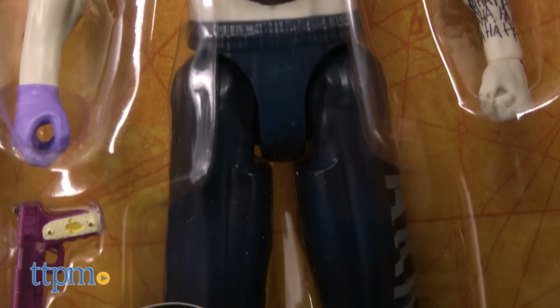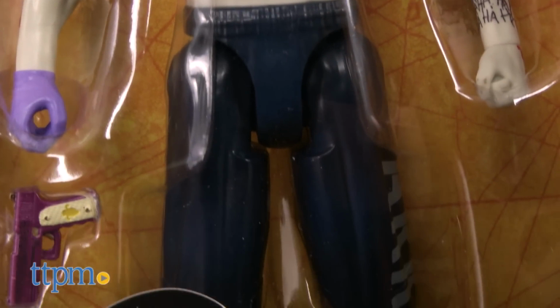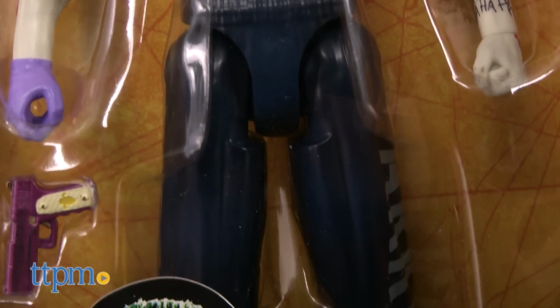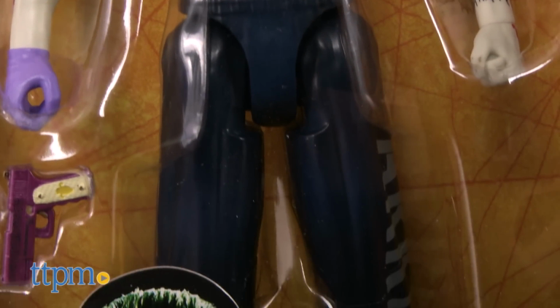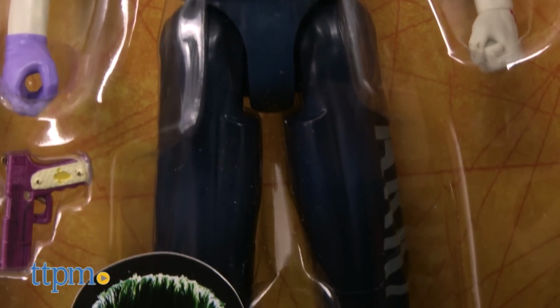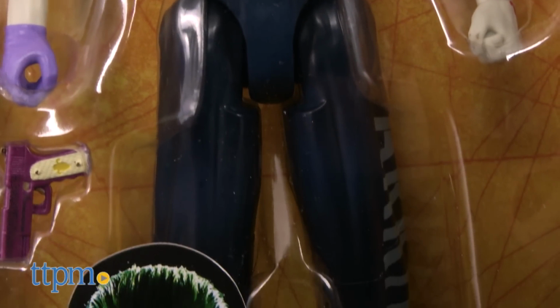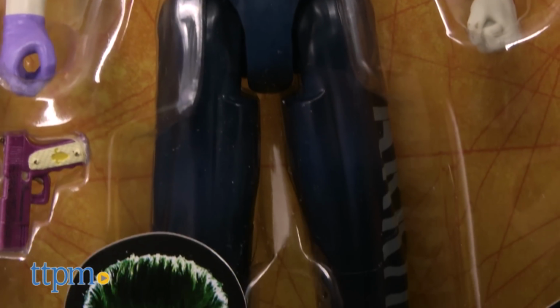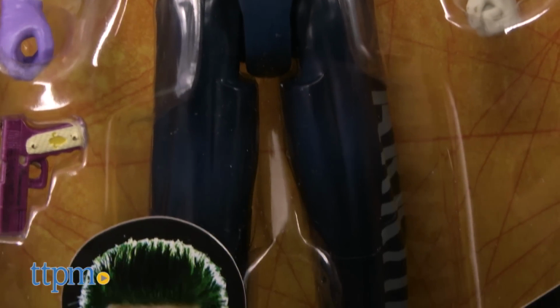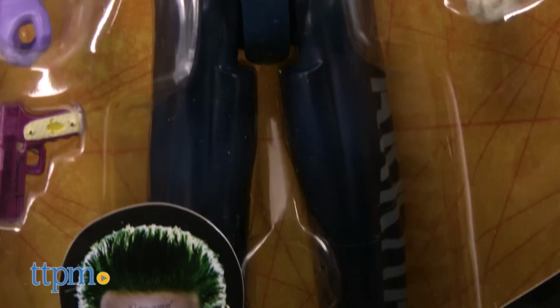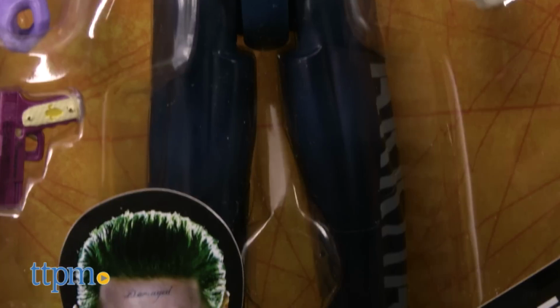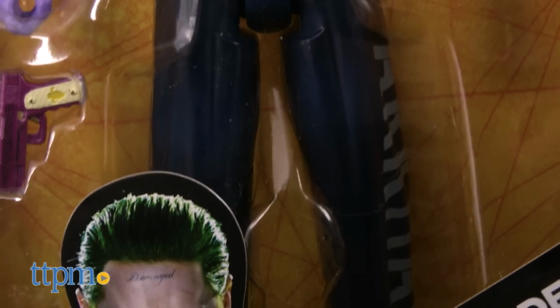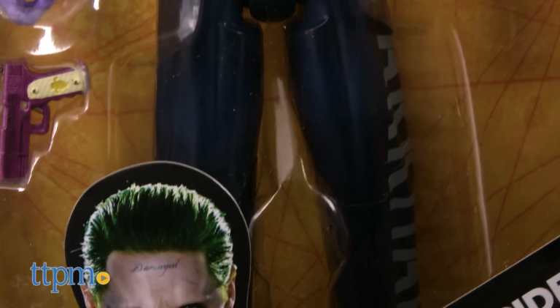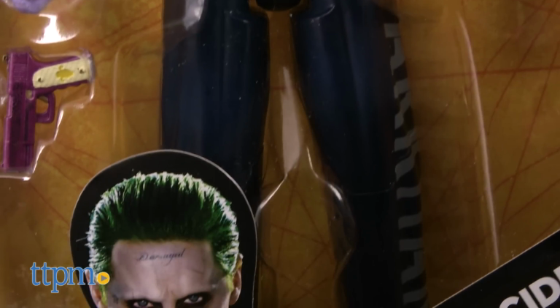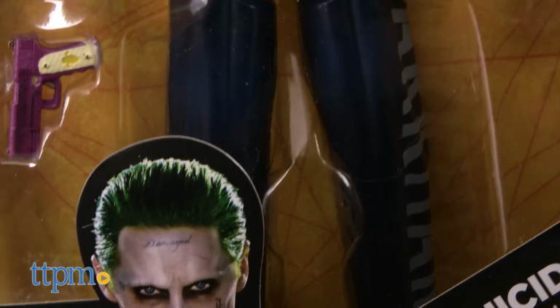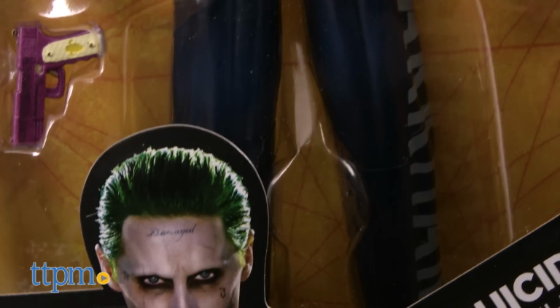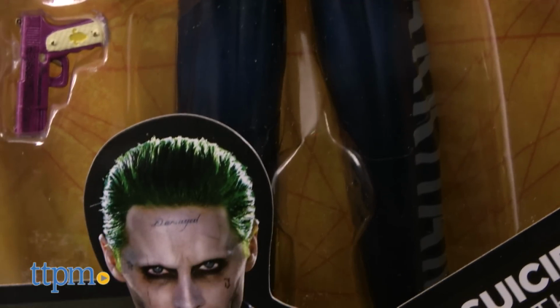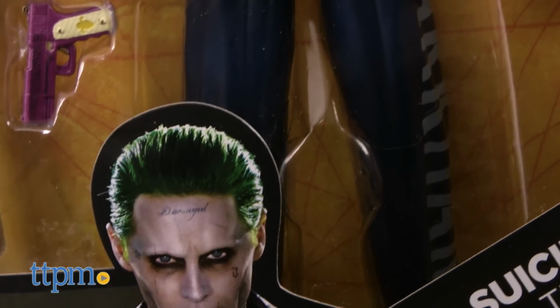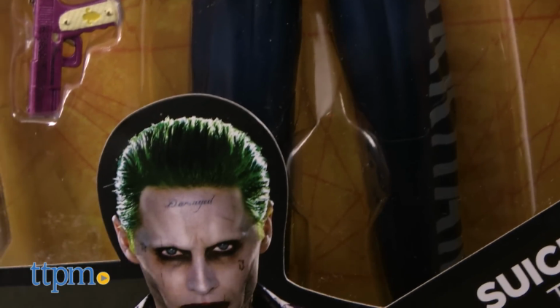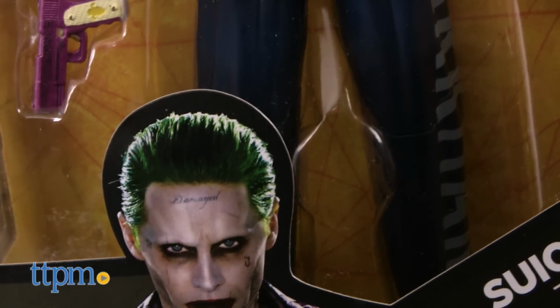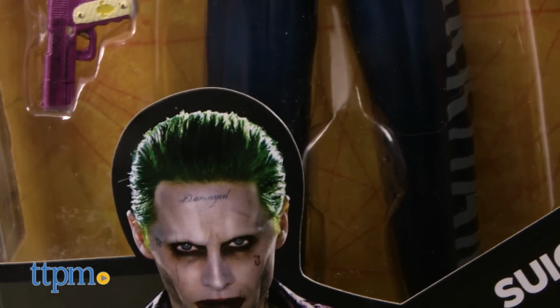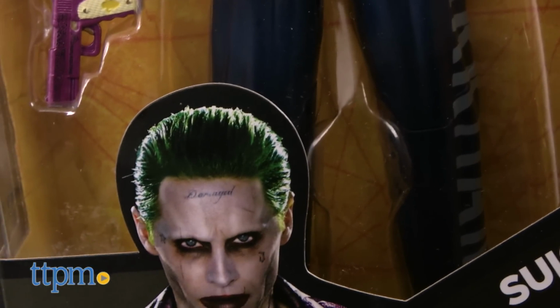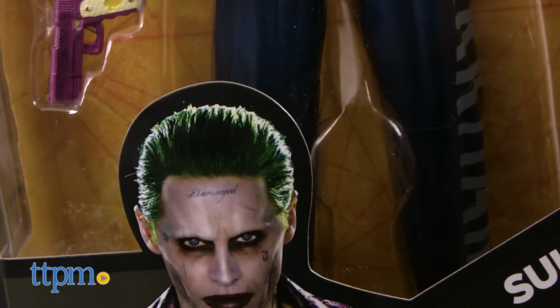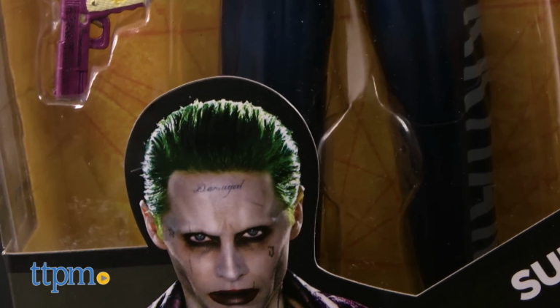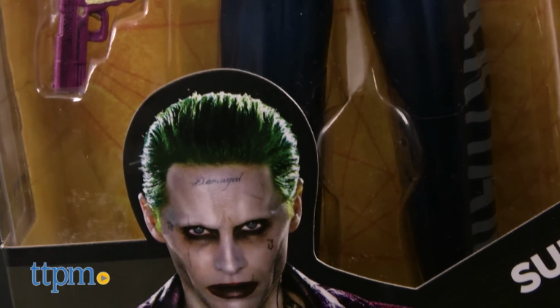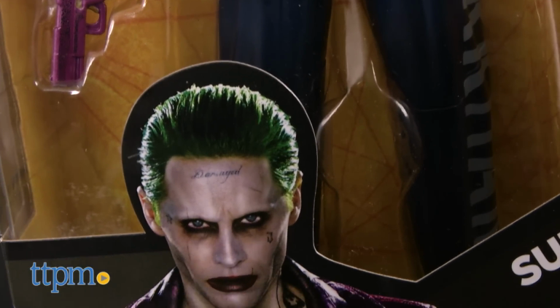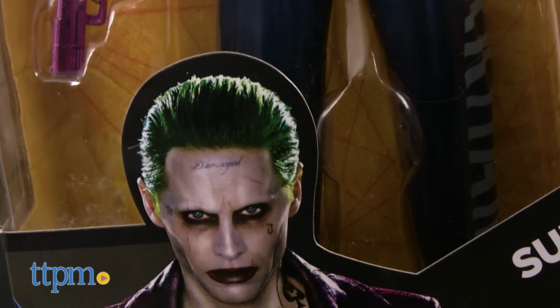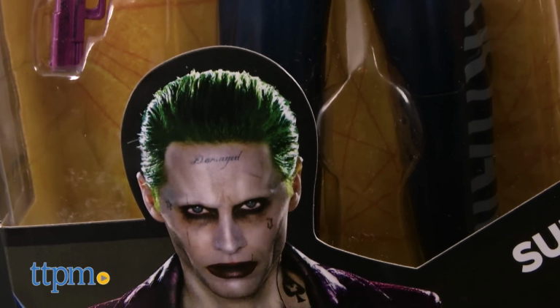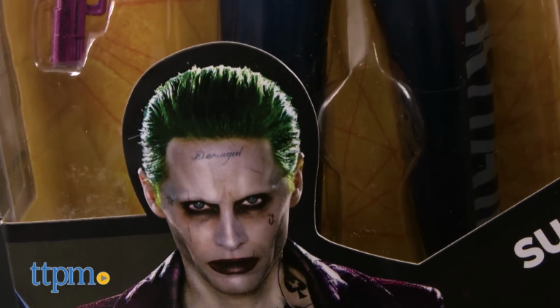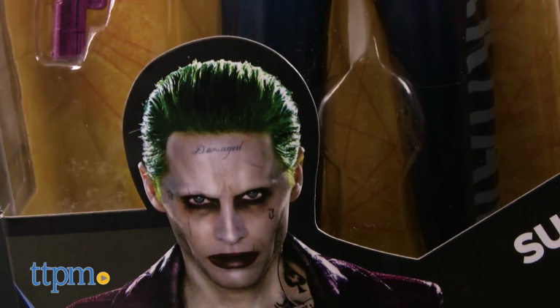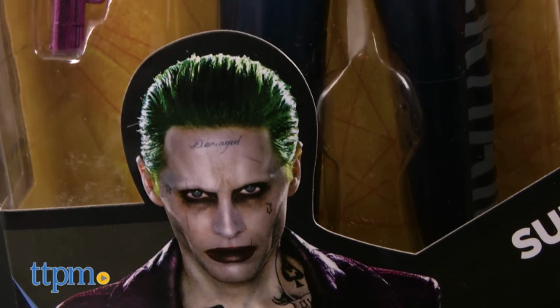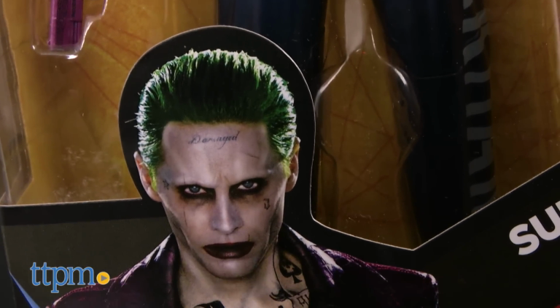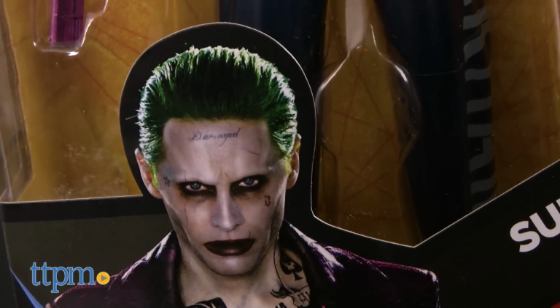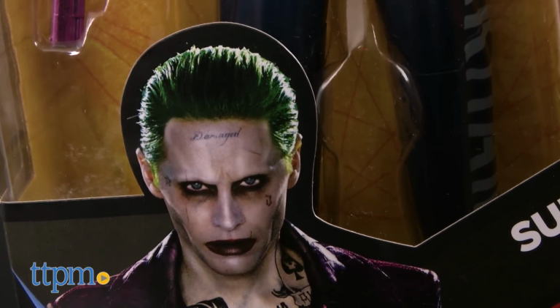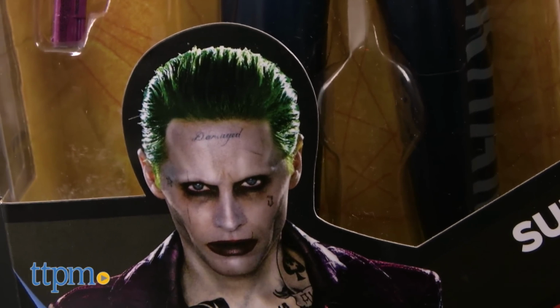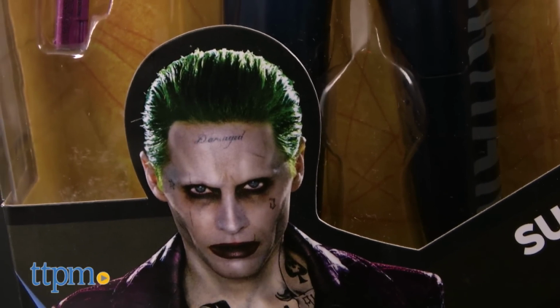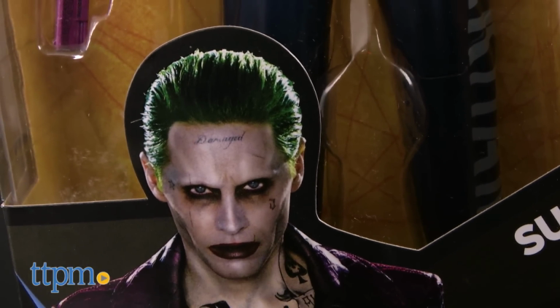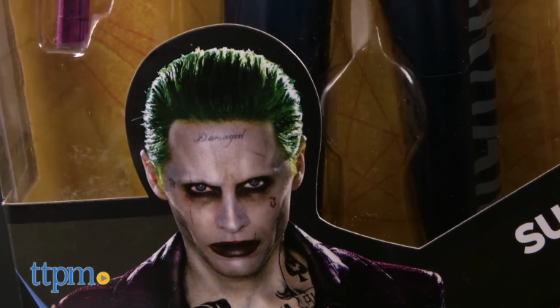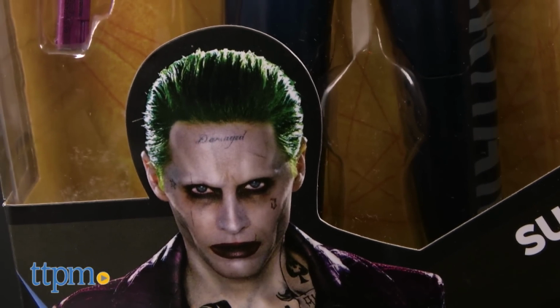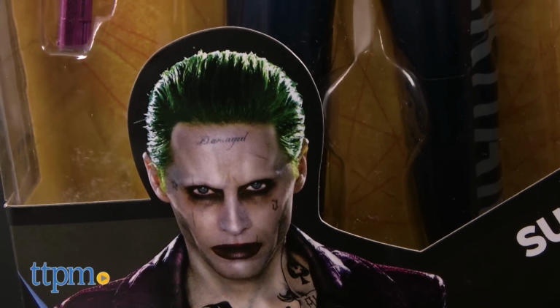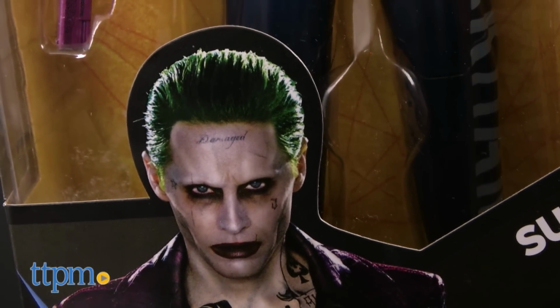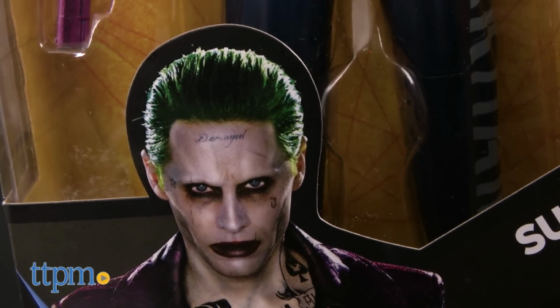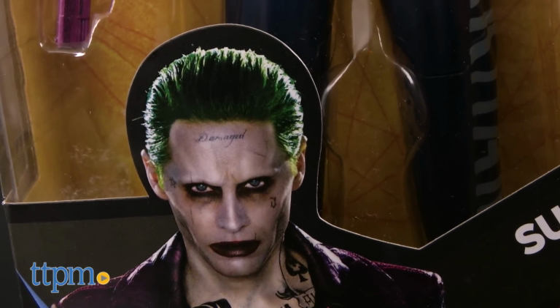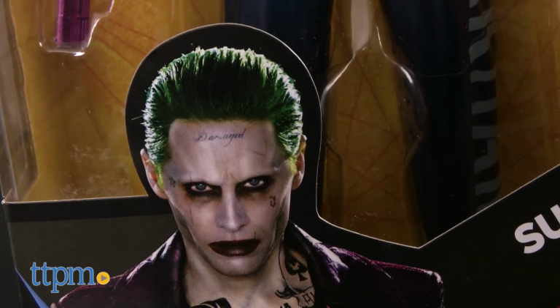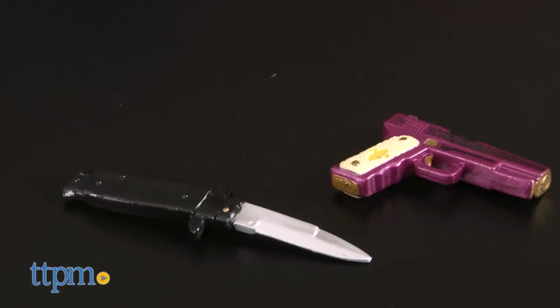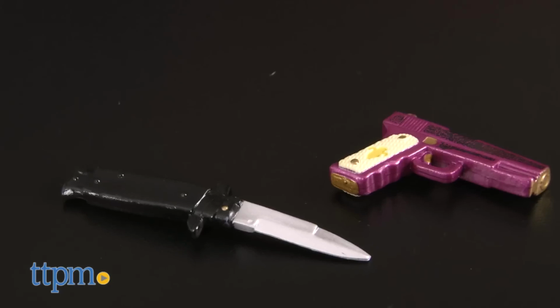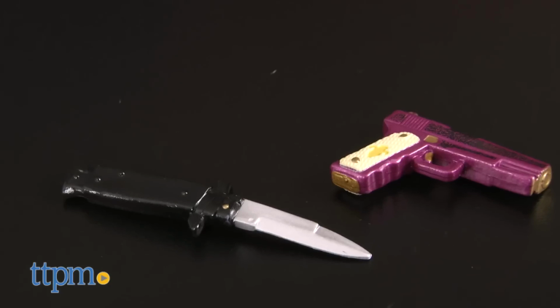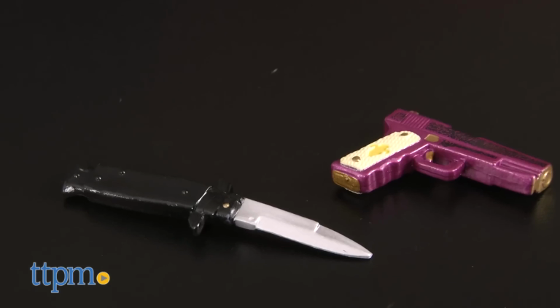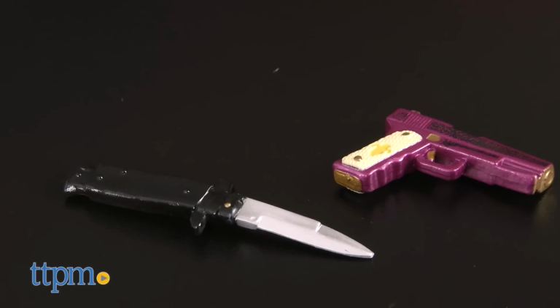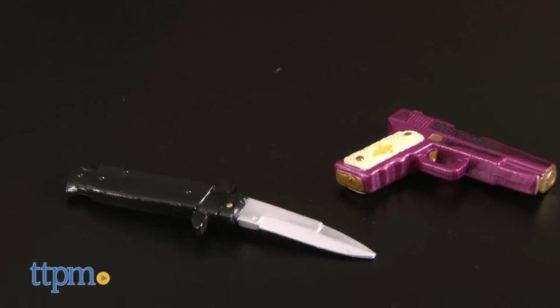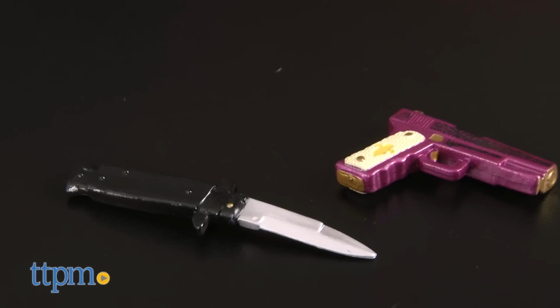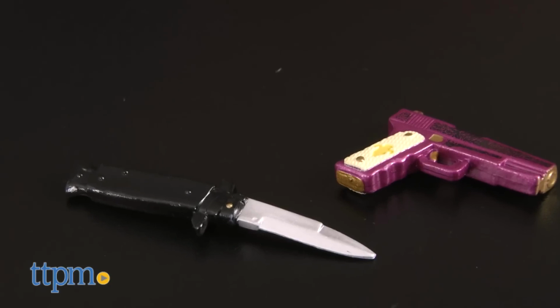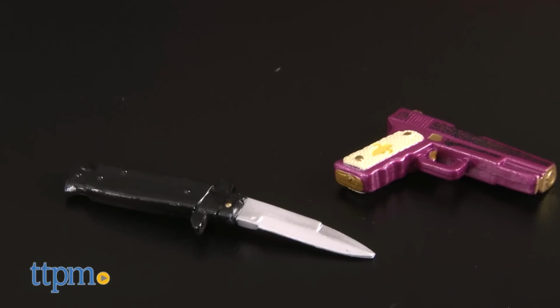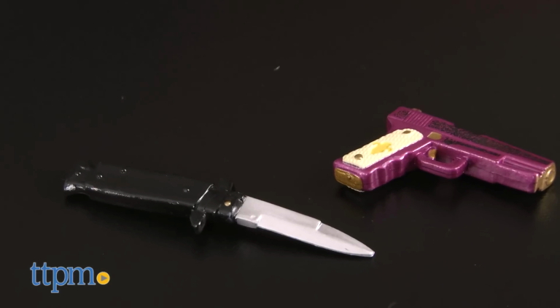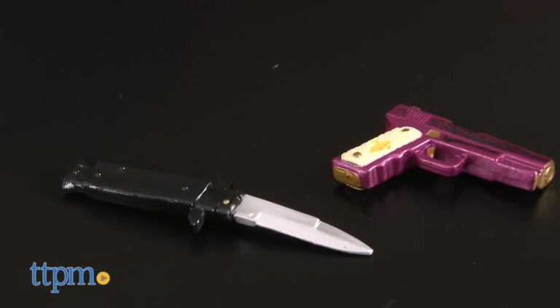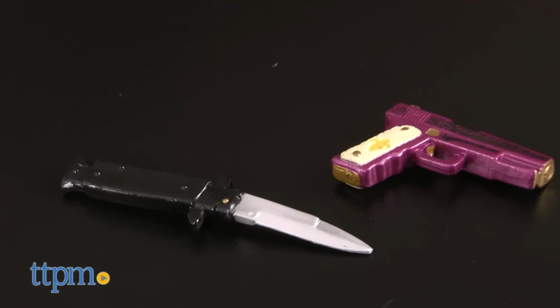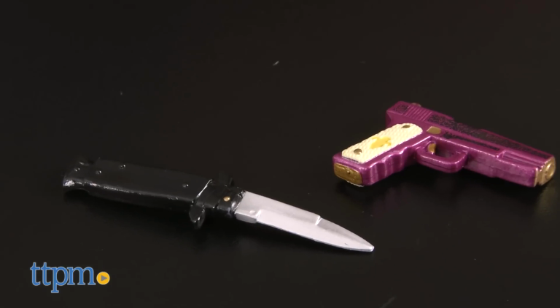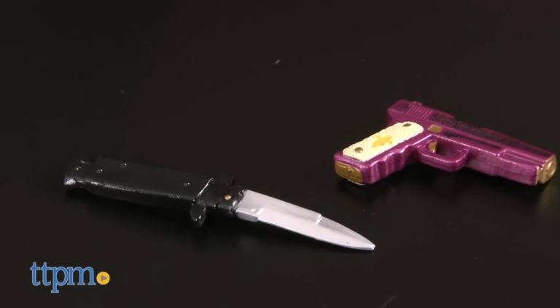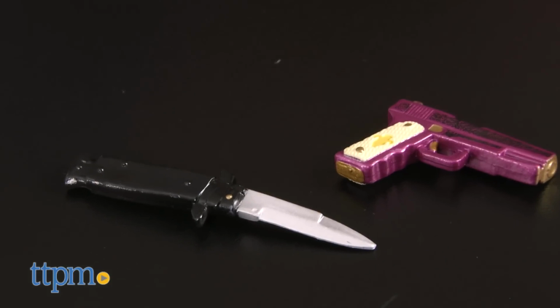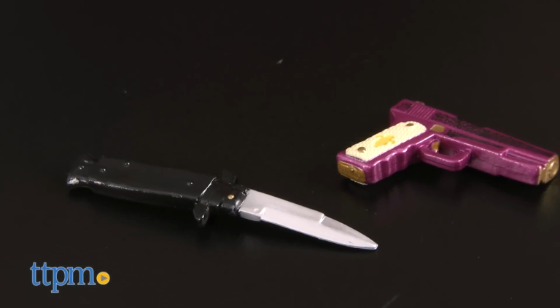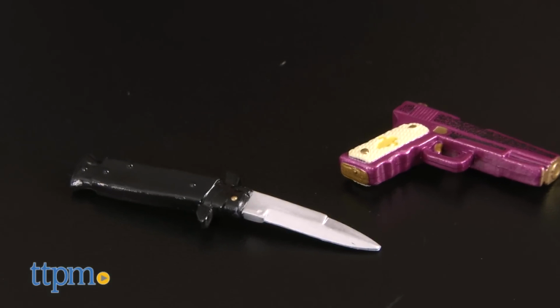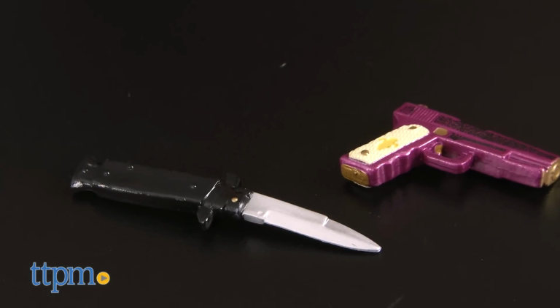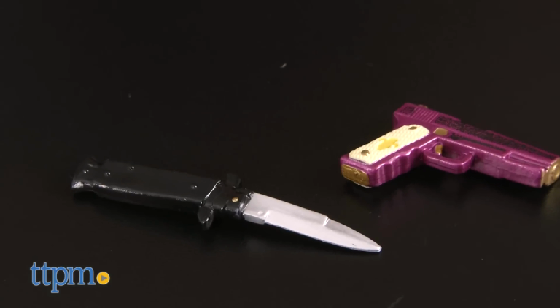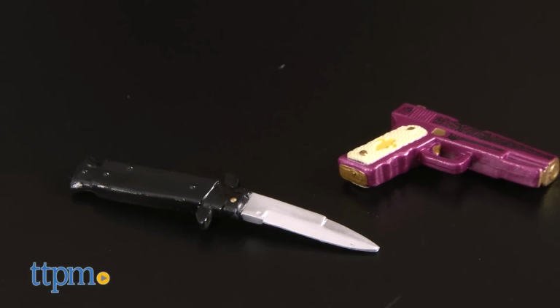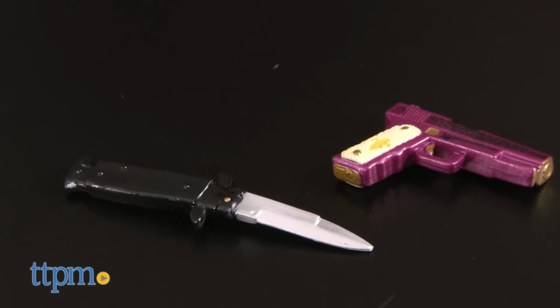The figure also does a nice job of capturing the character's crazed facial expression and comes with a knife and purple revolver.